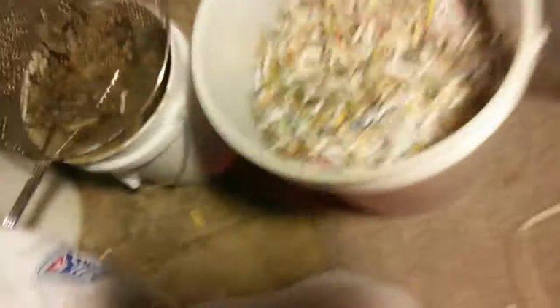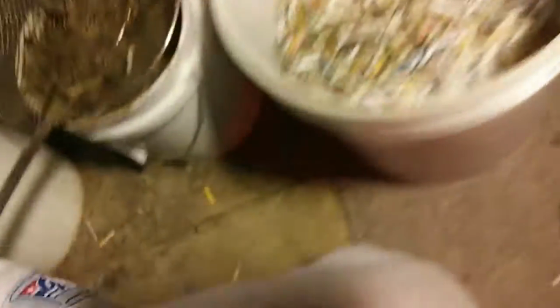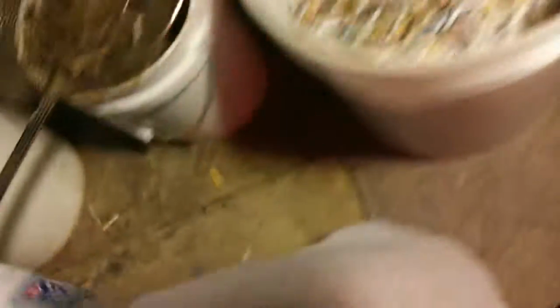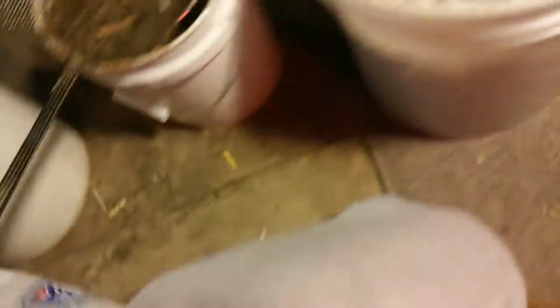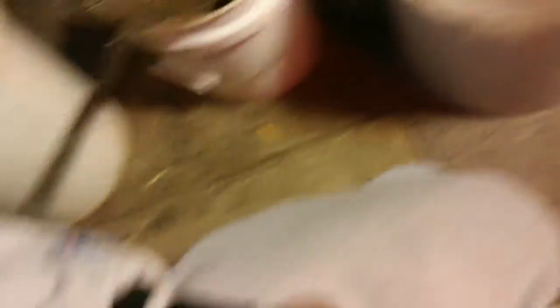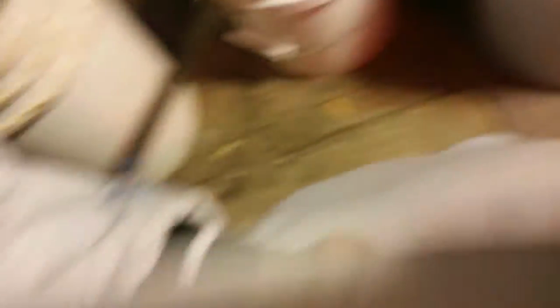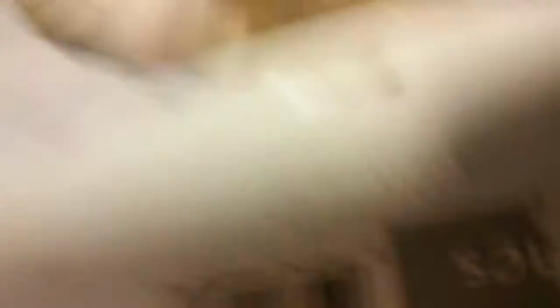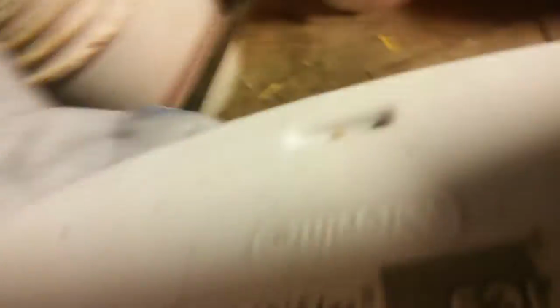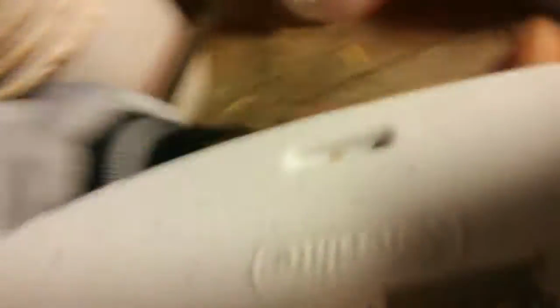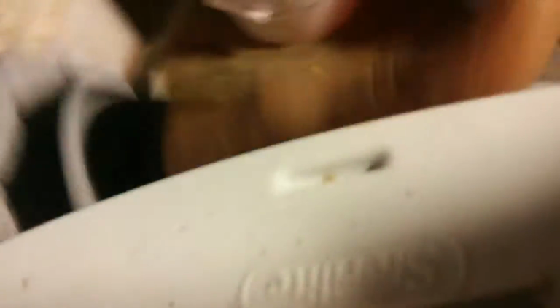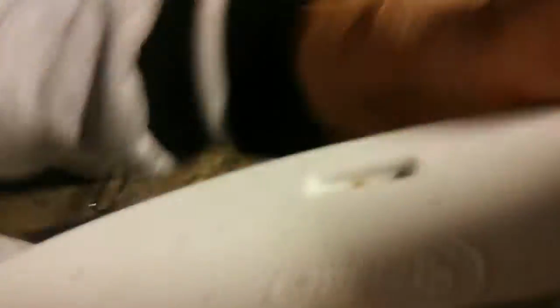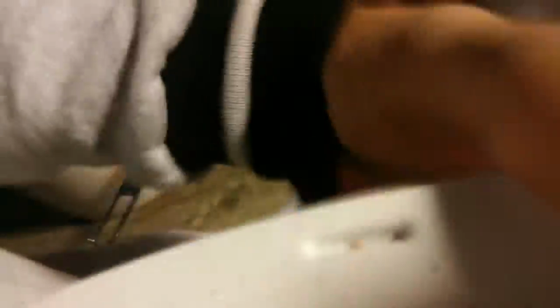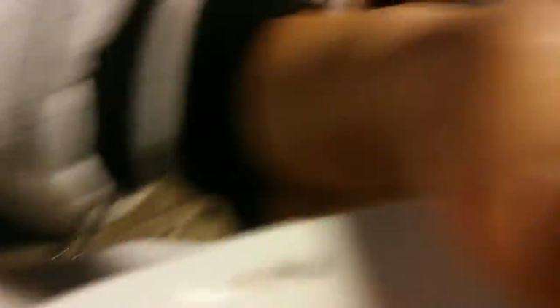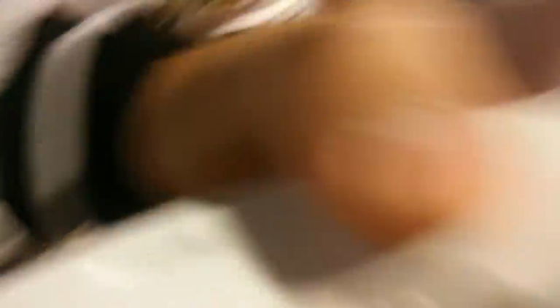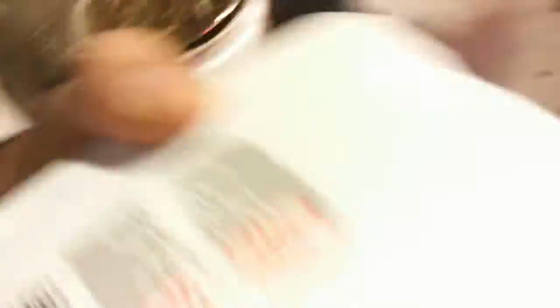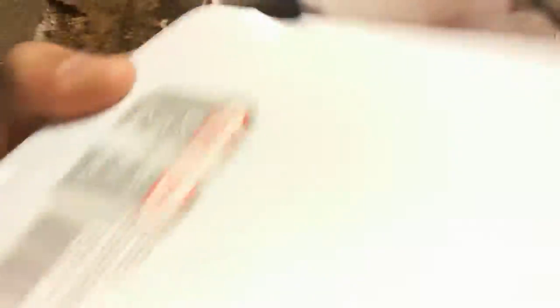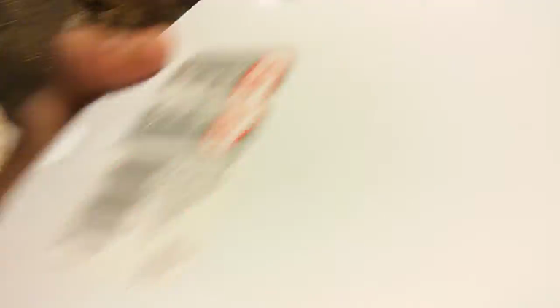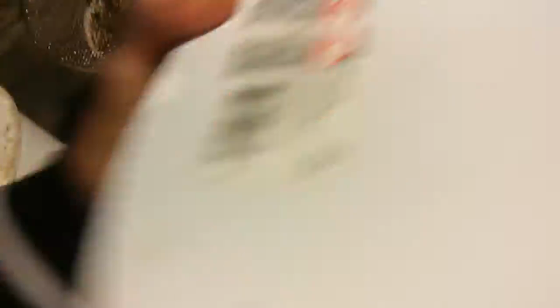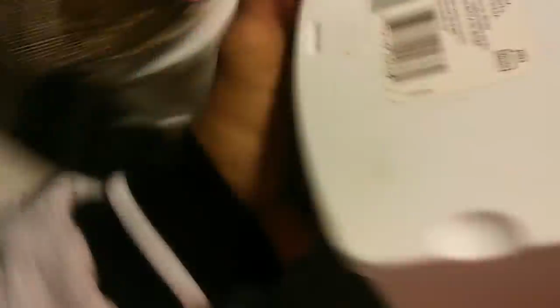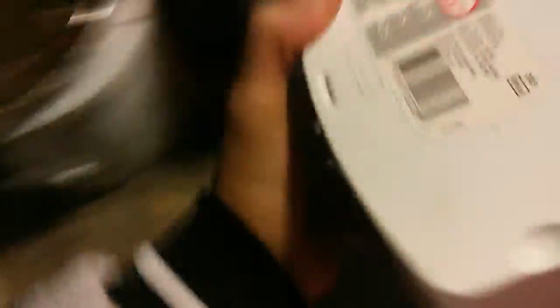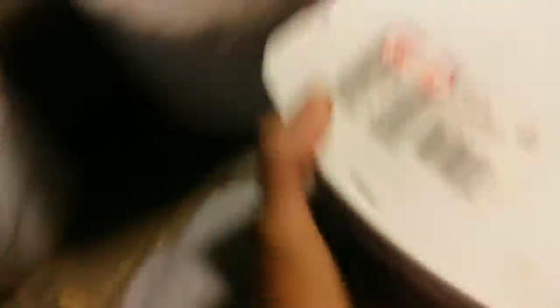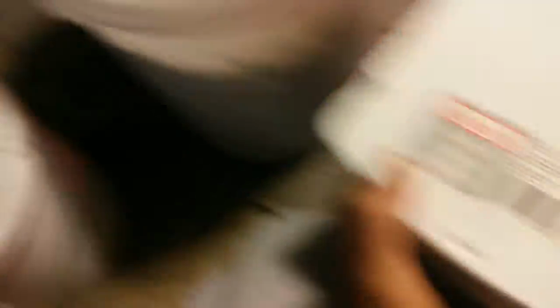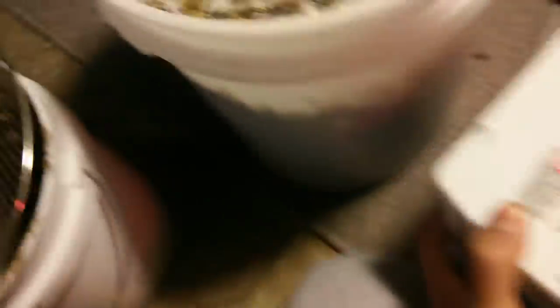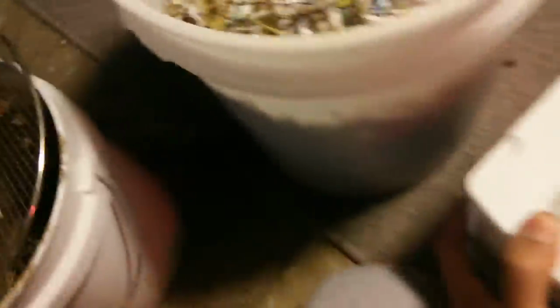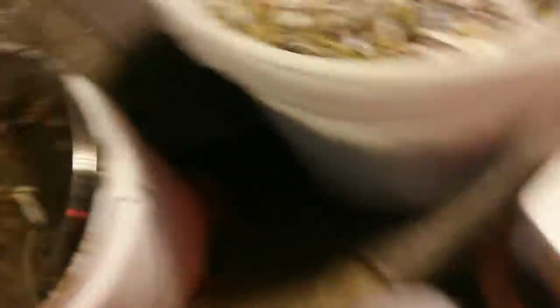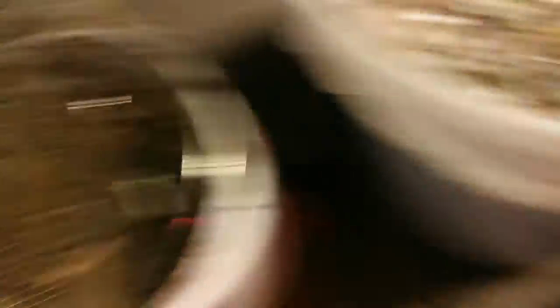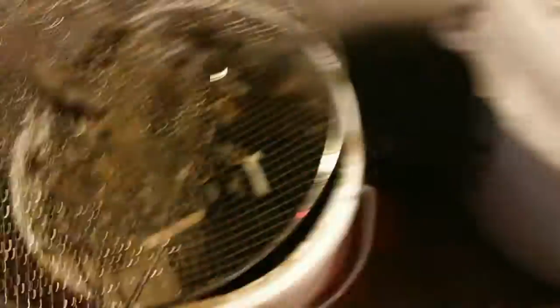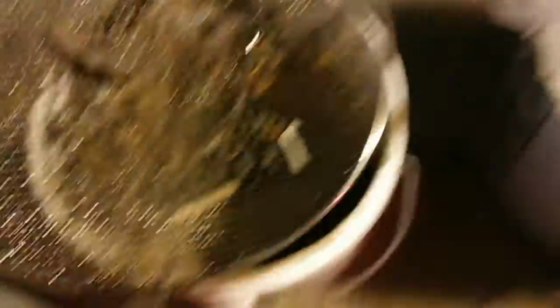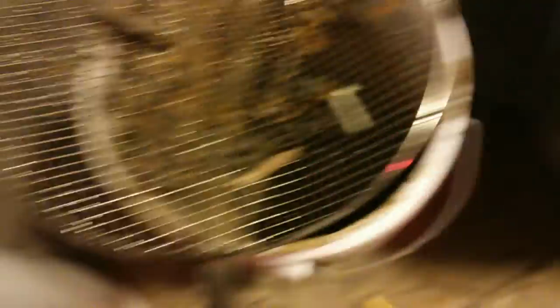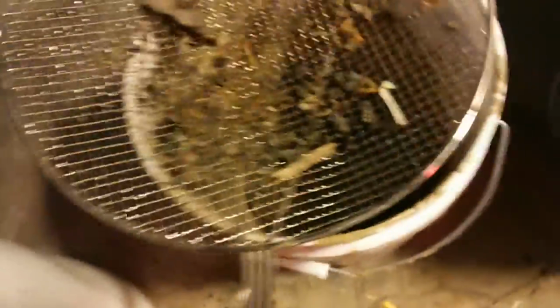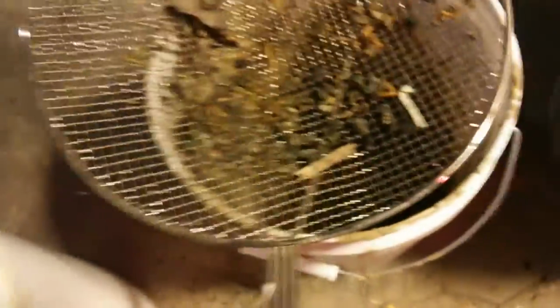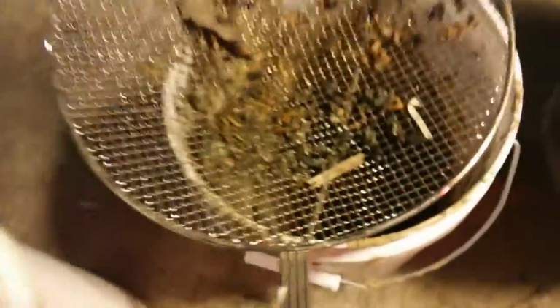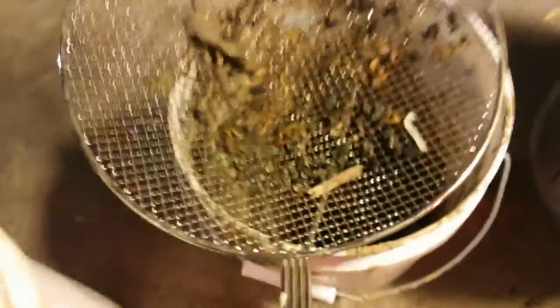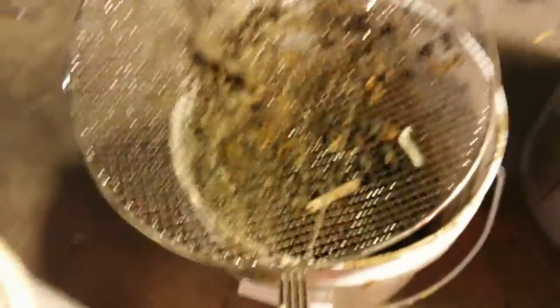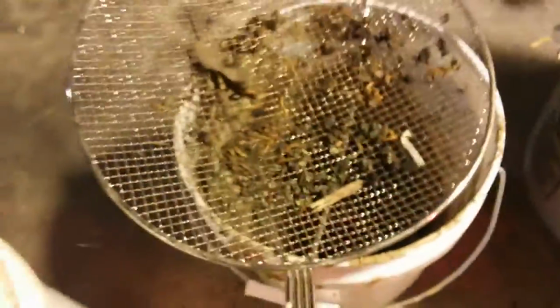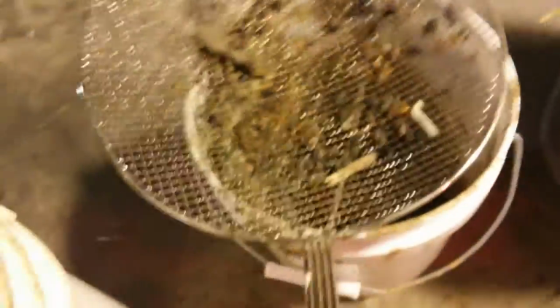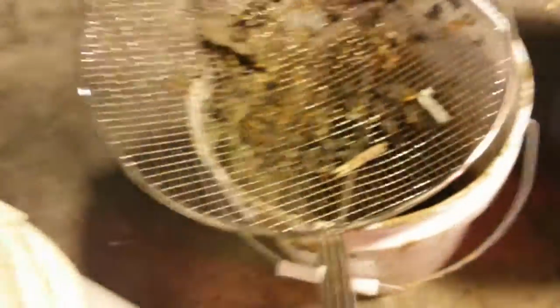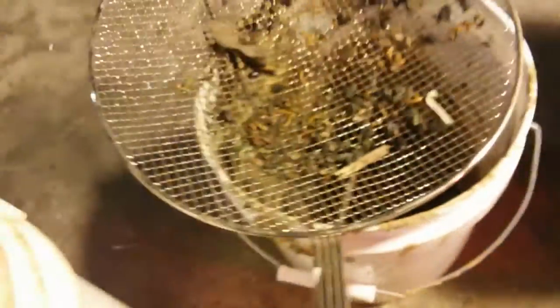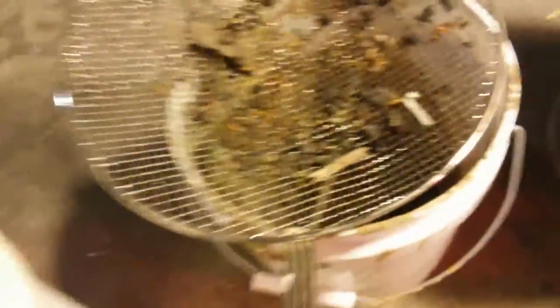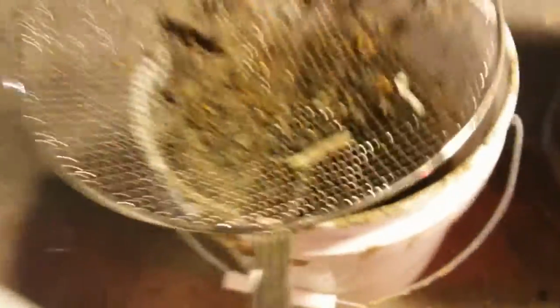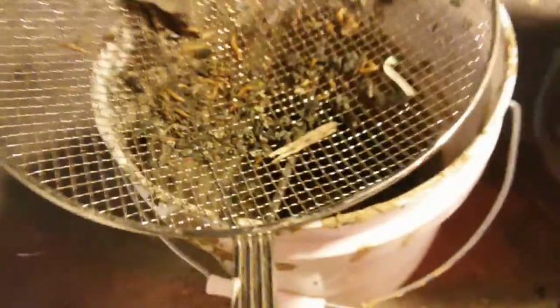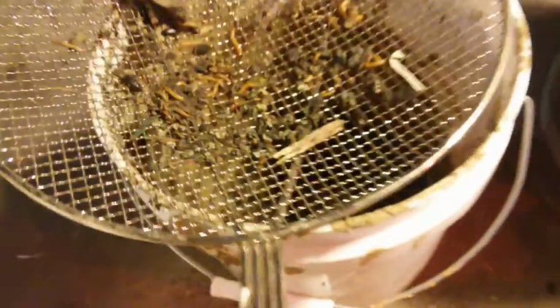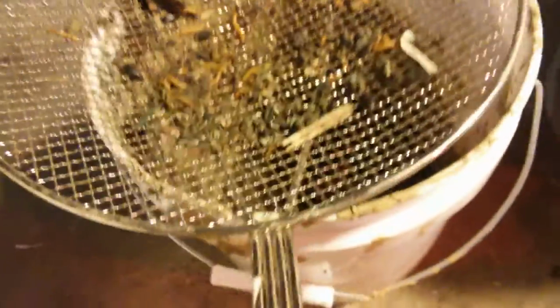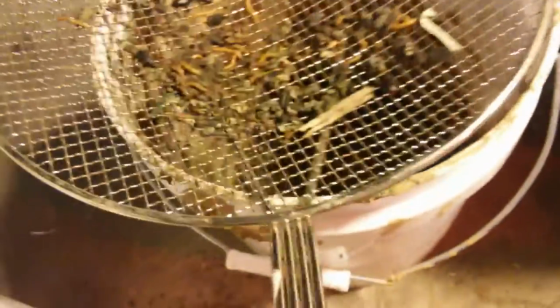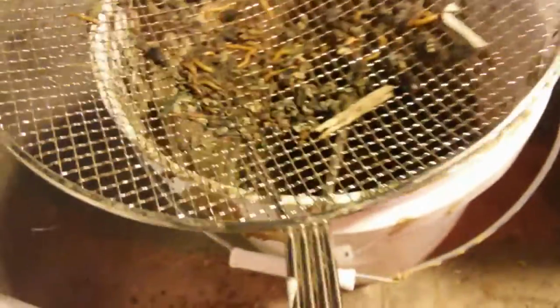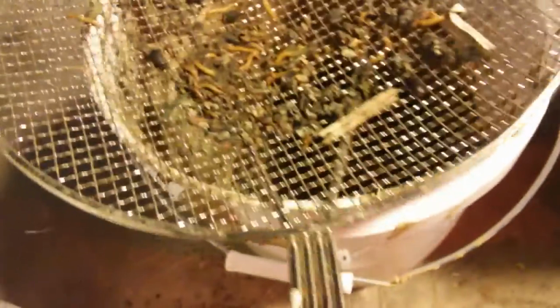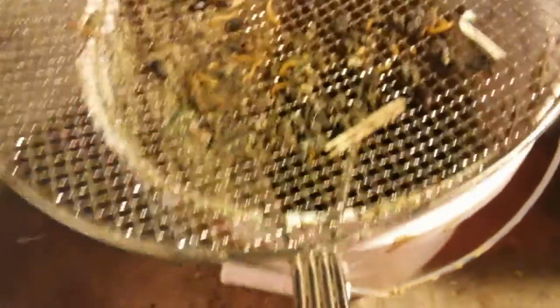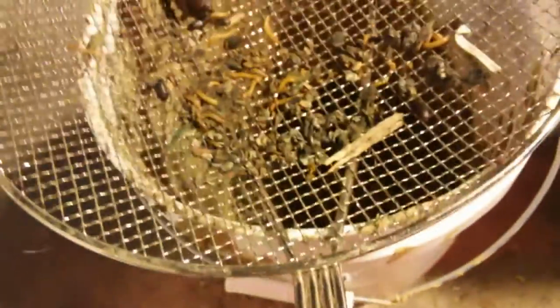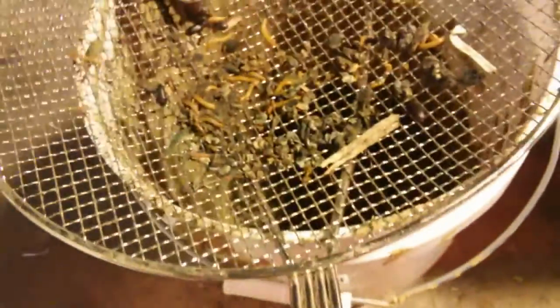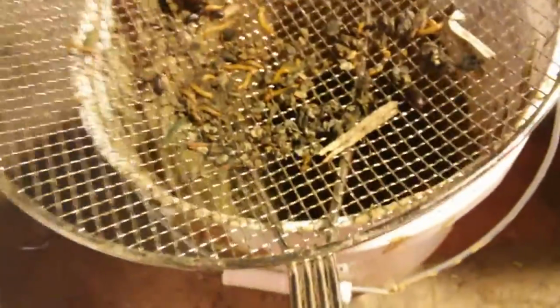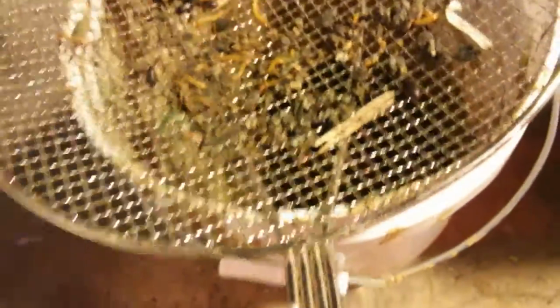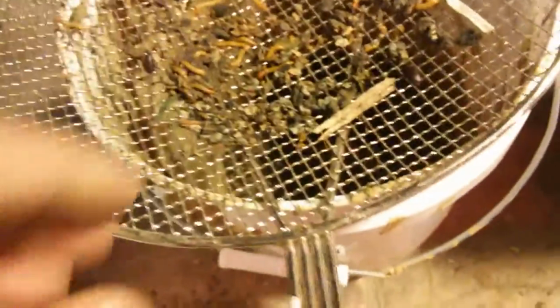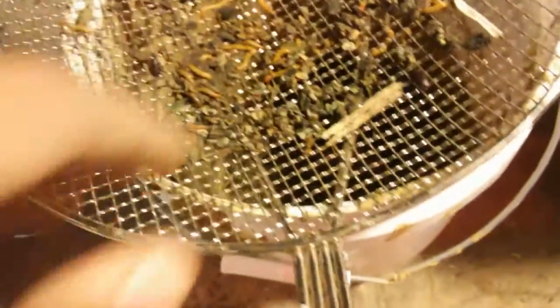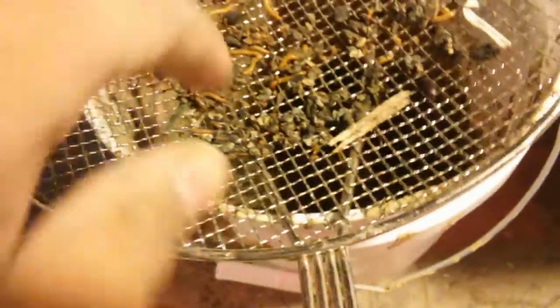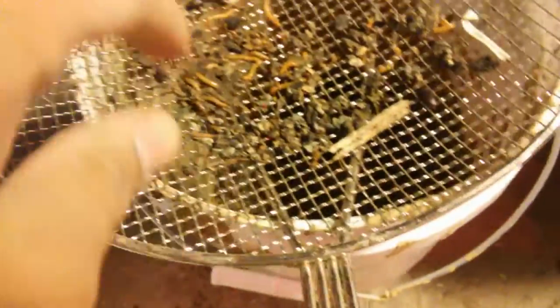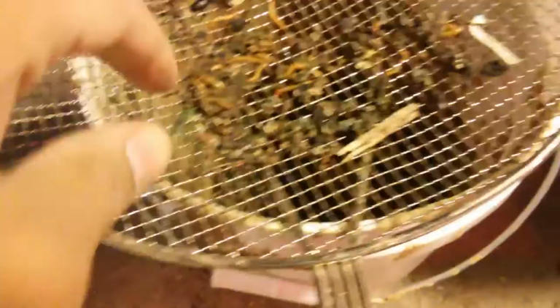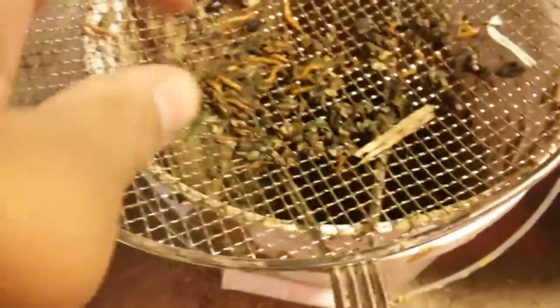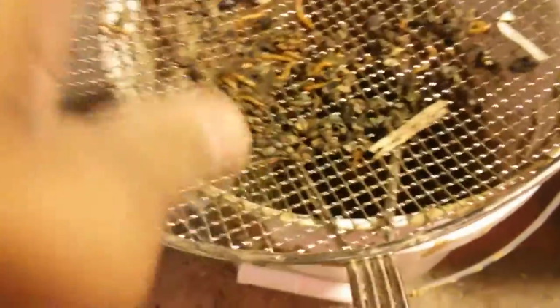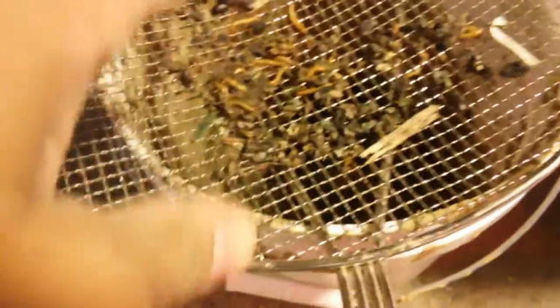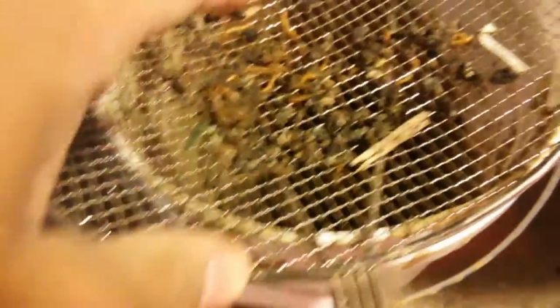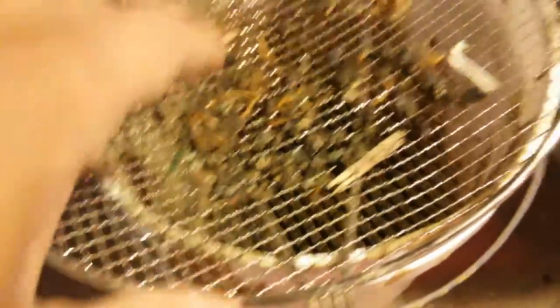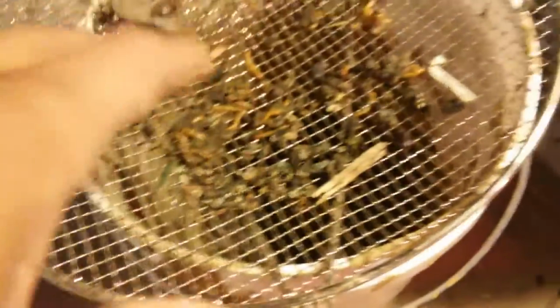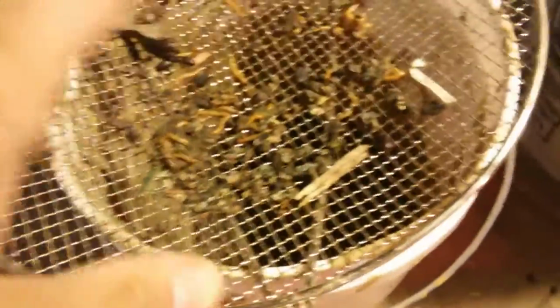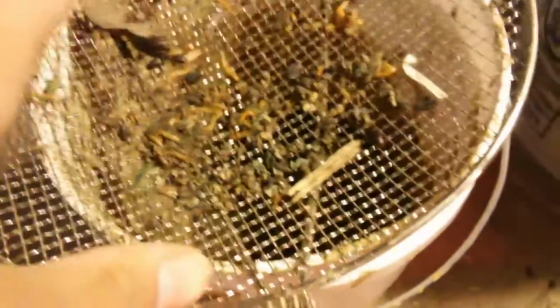Aside from that, we're keeping a separate culture of our insects just for breaking down kitchen scraps and feeding to our chickens.